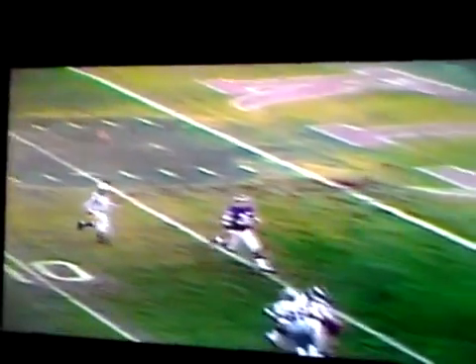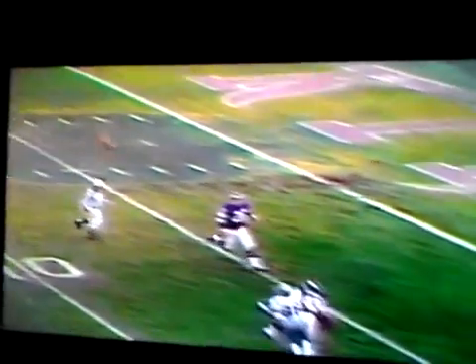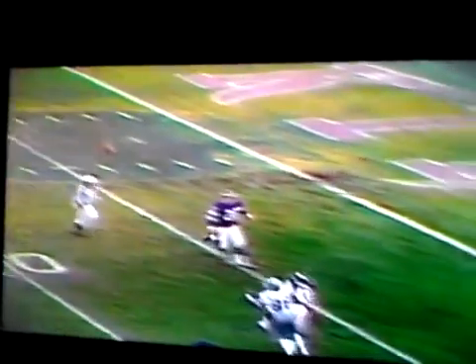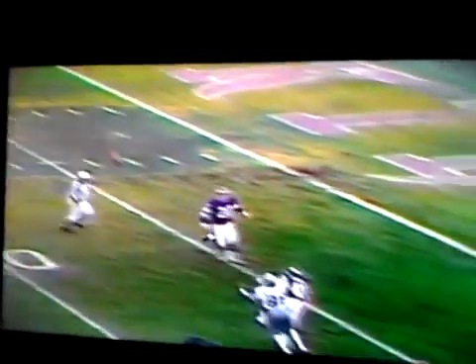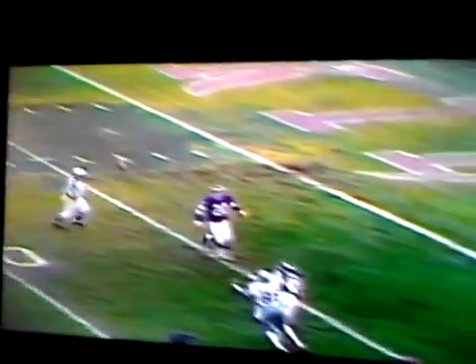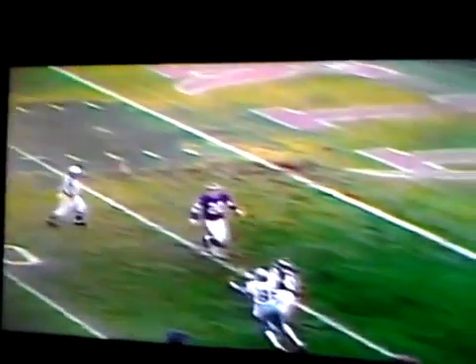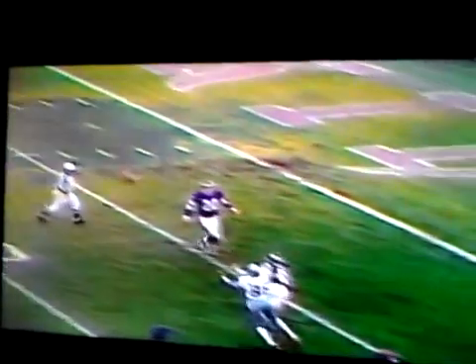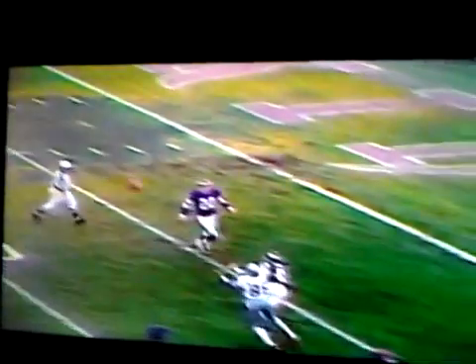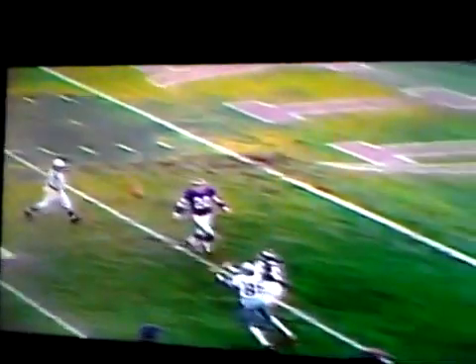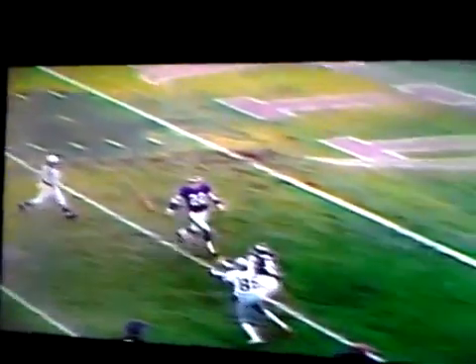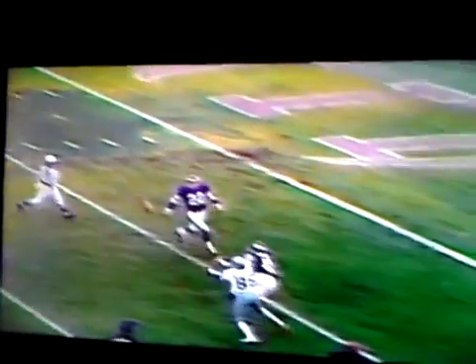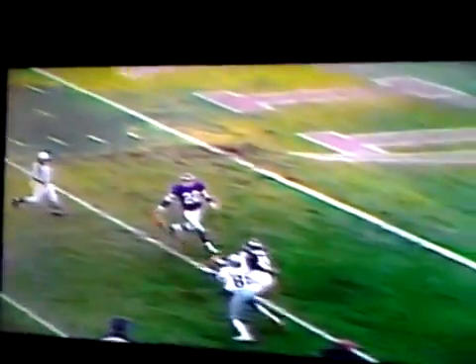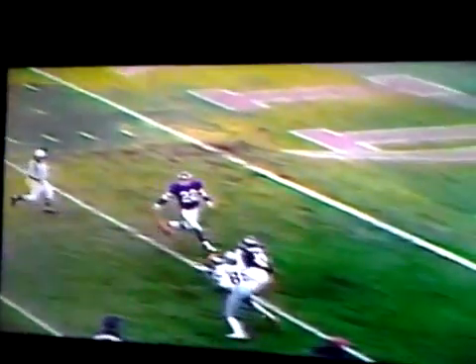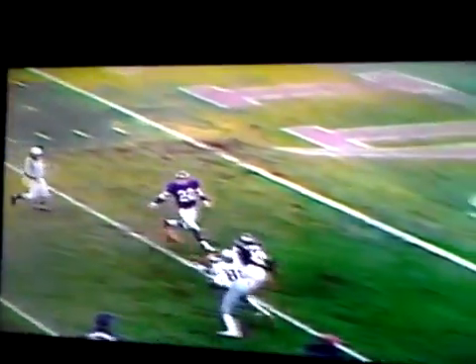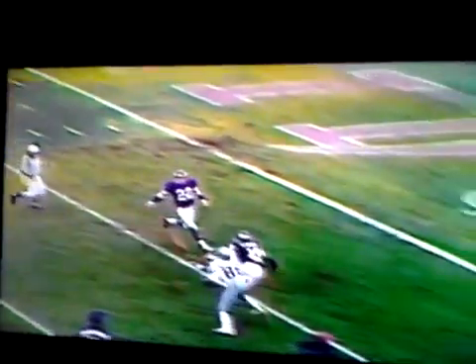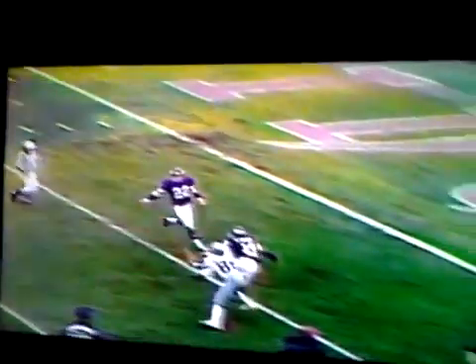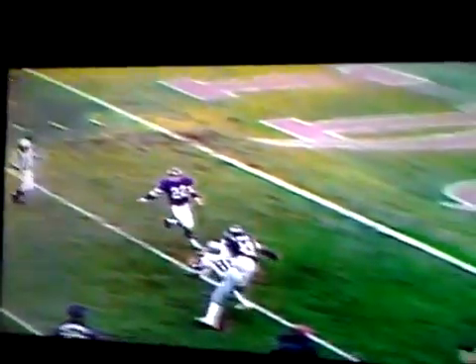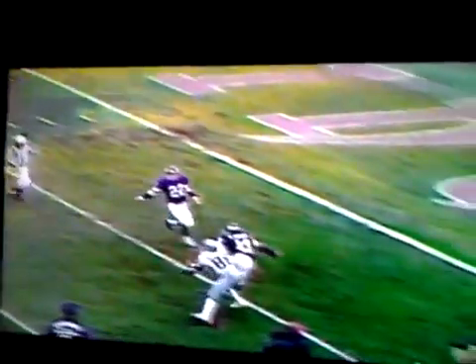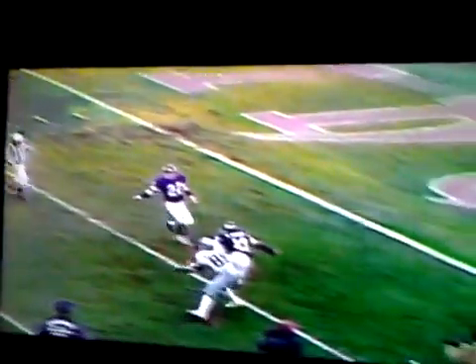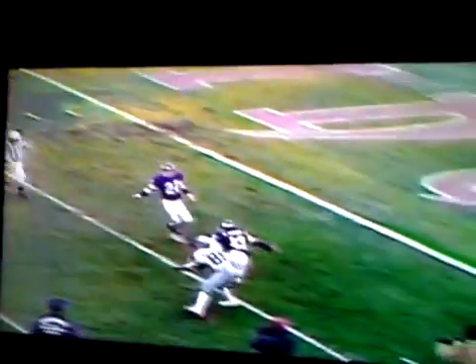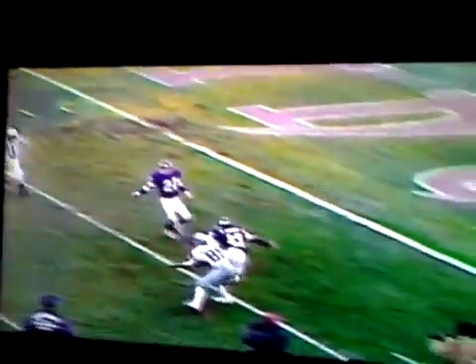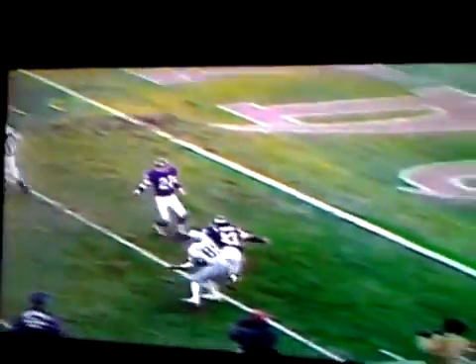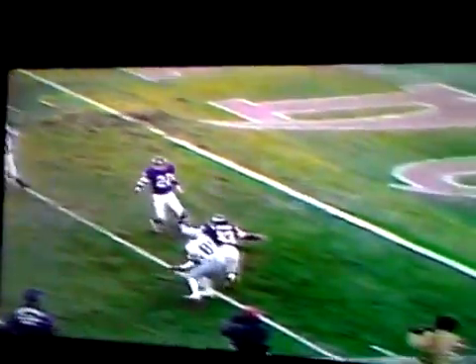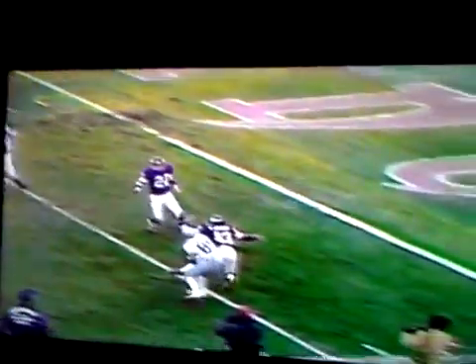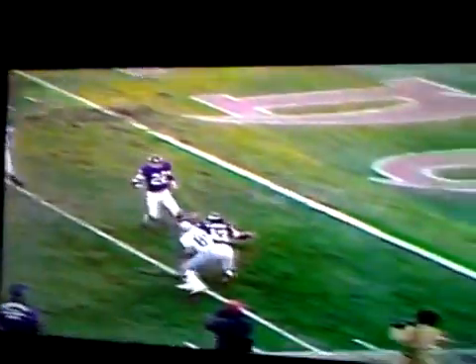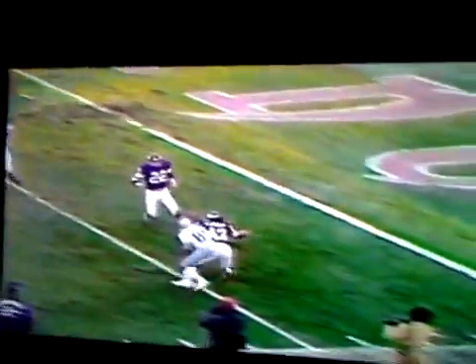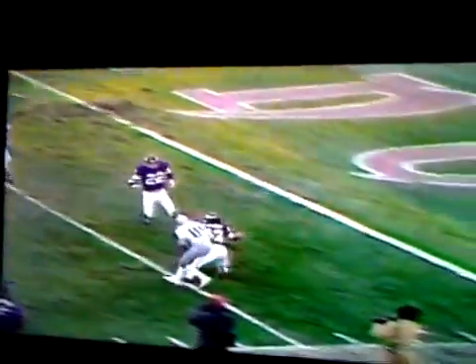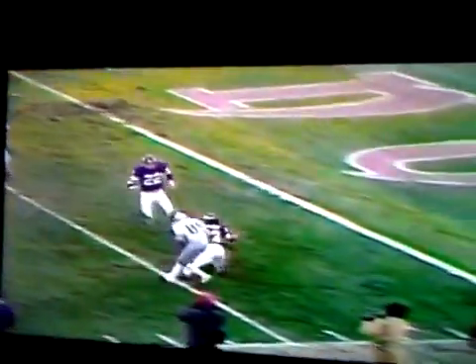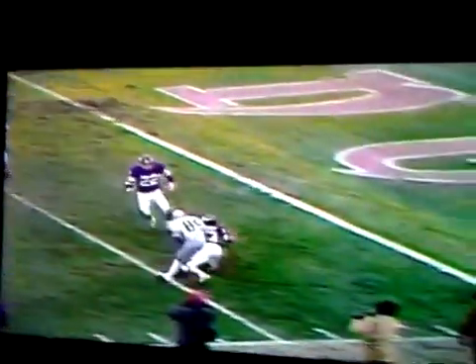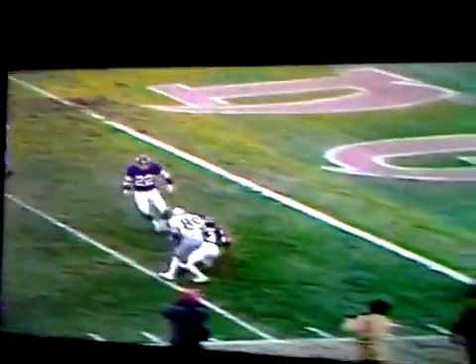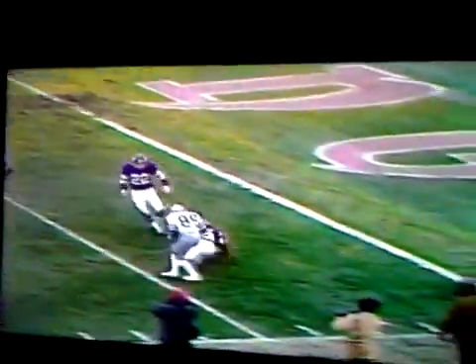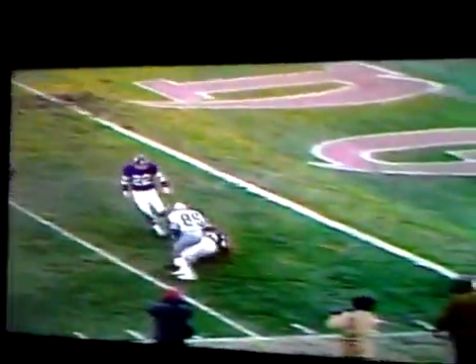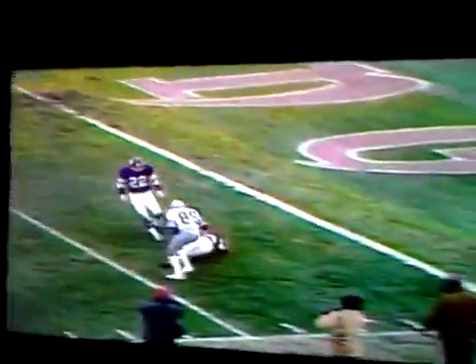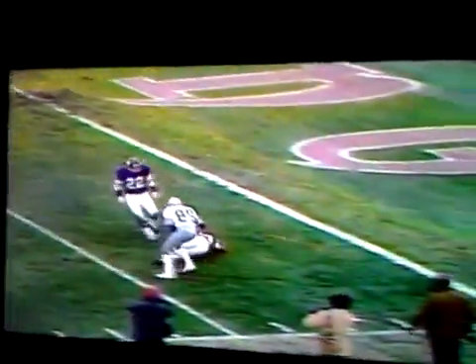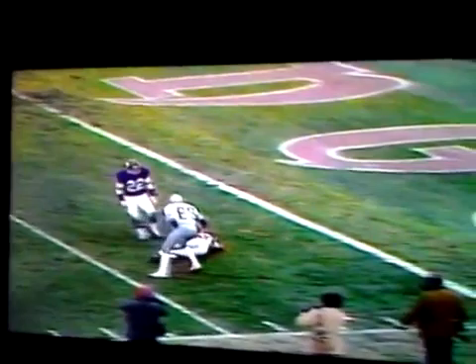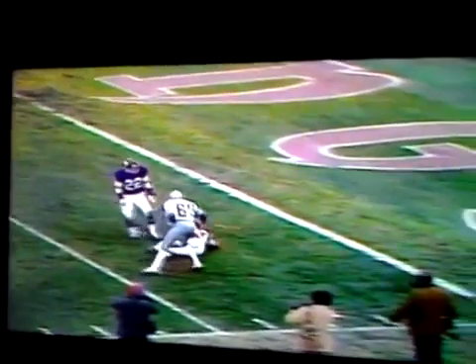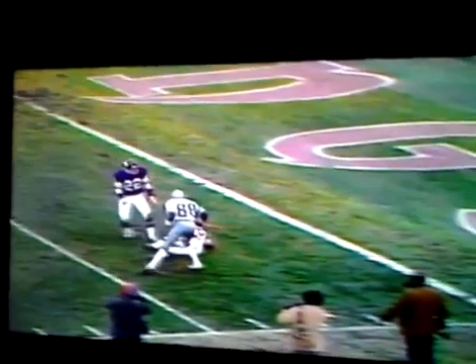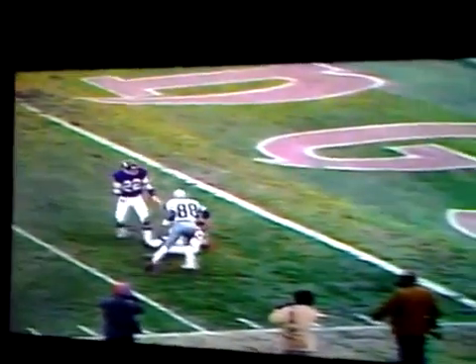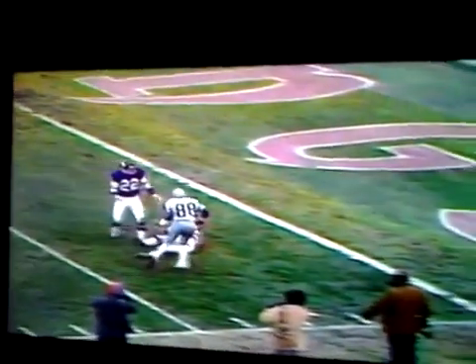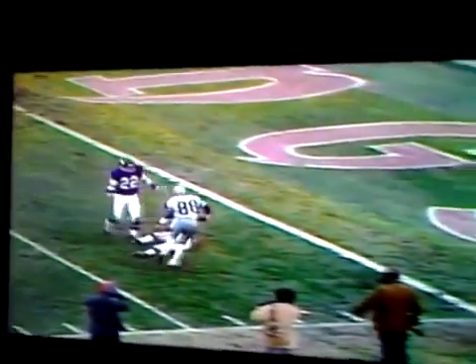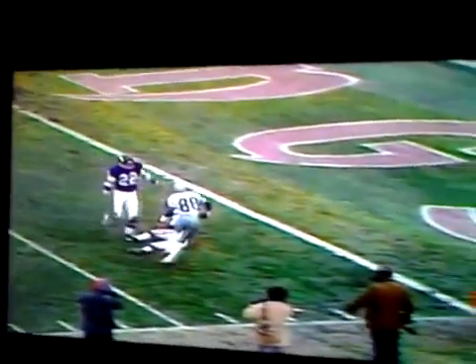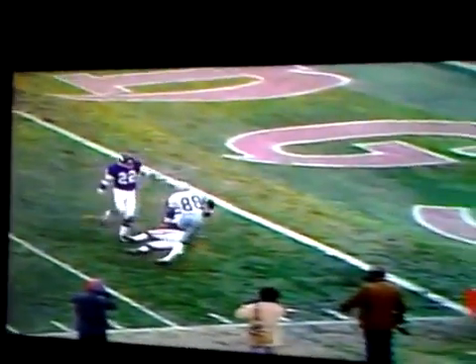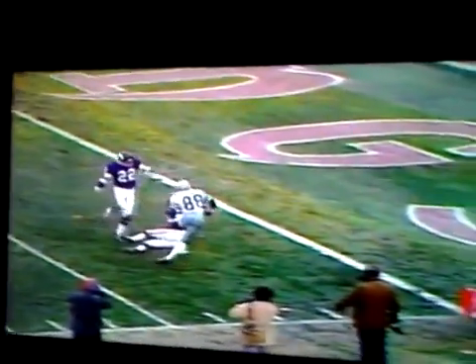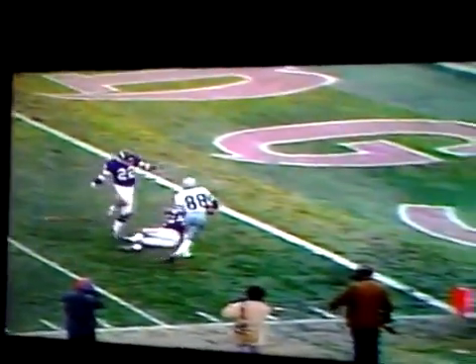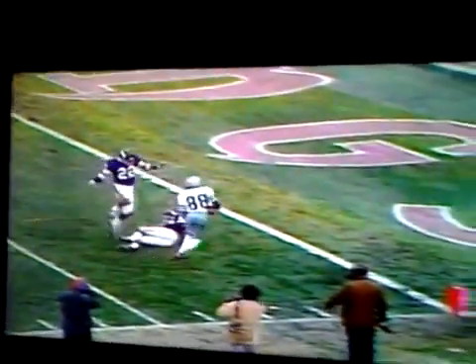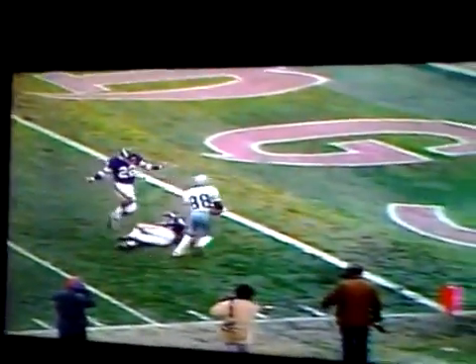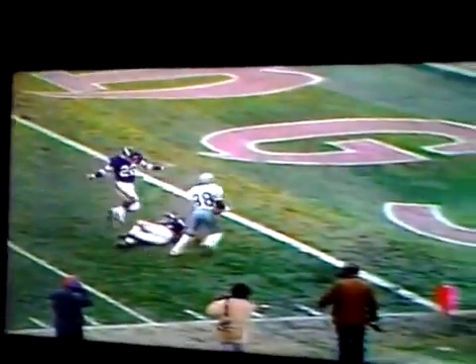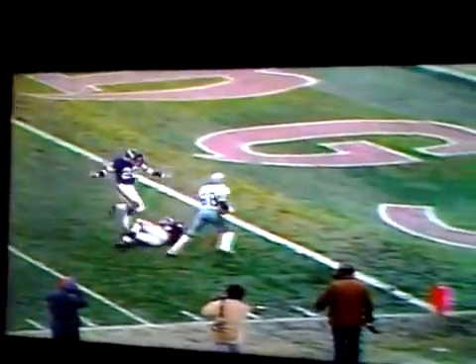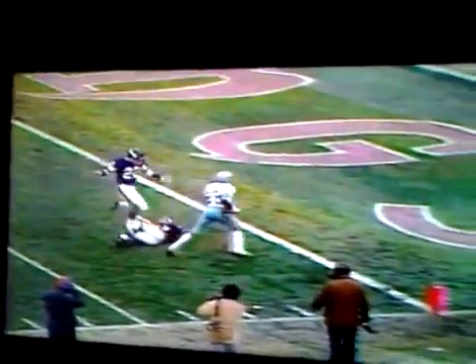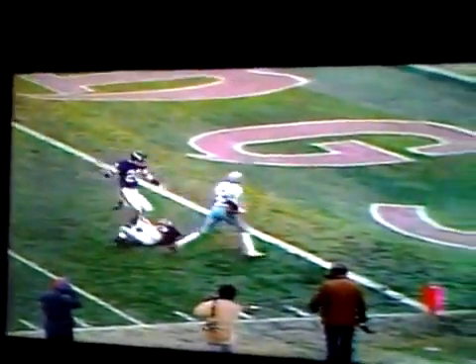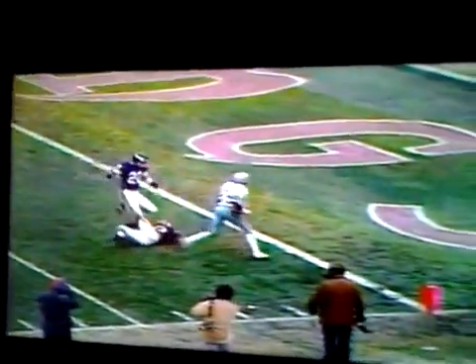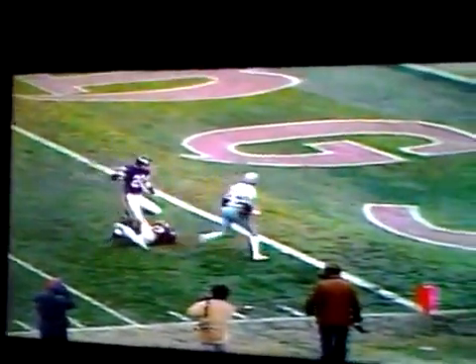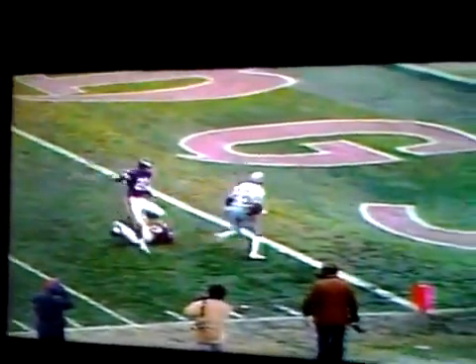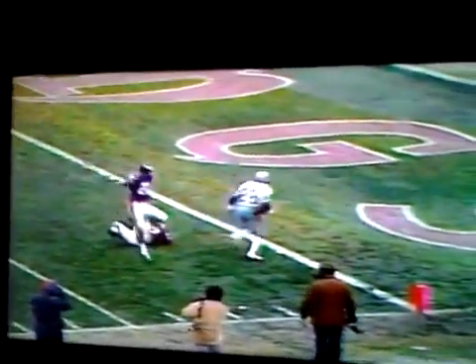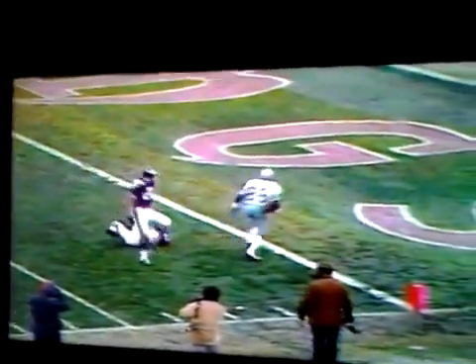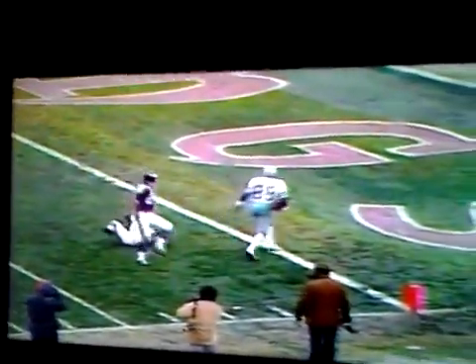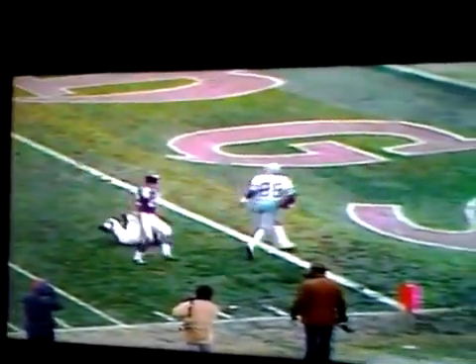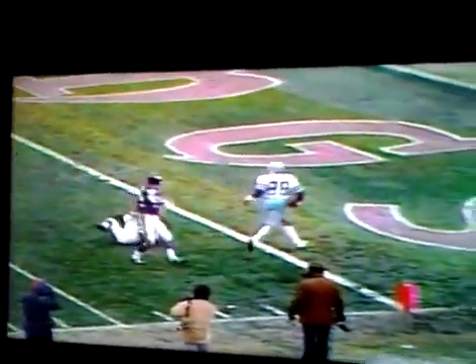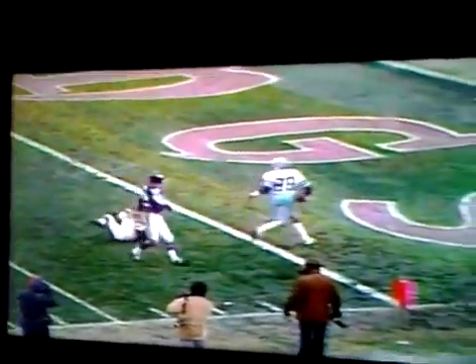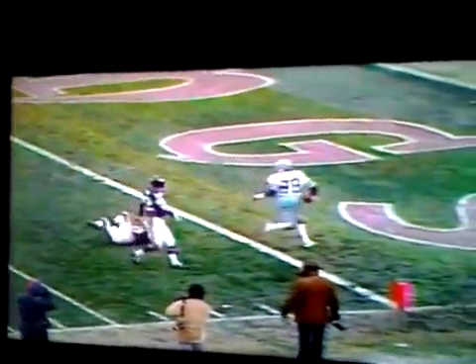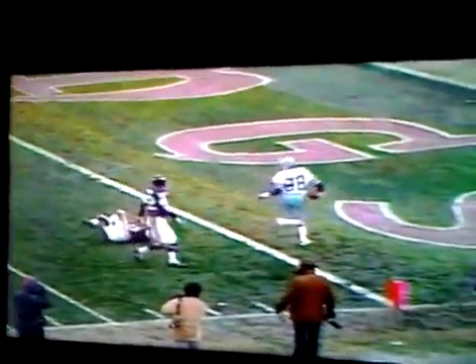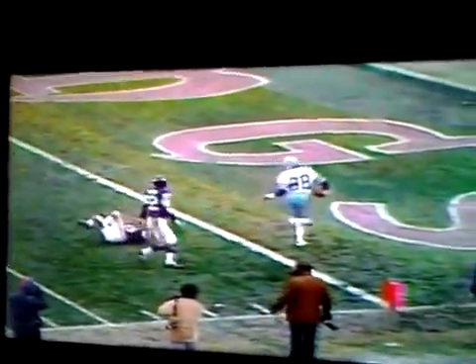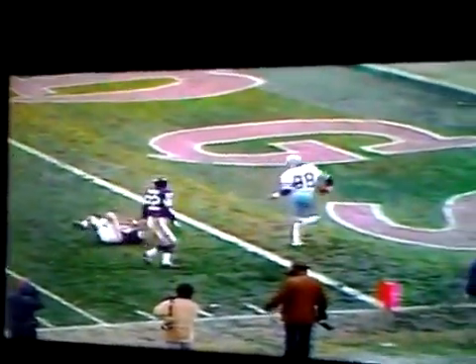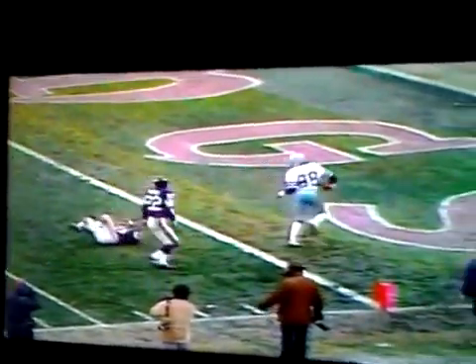Here's another look right here. Great catch. Nate Wright overran the play. Pearson made the catch, in for the touchdown.